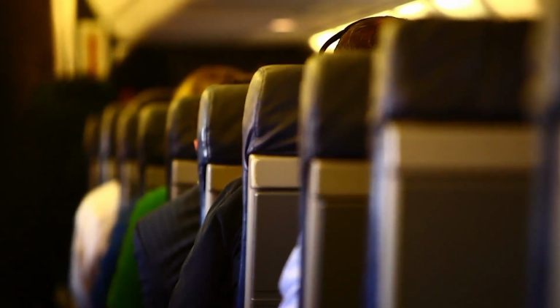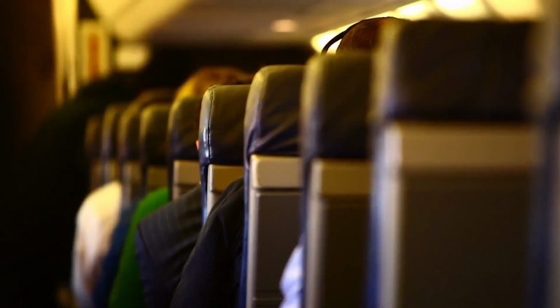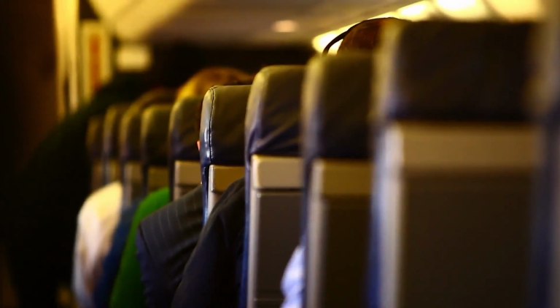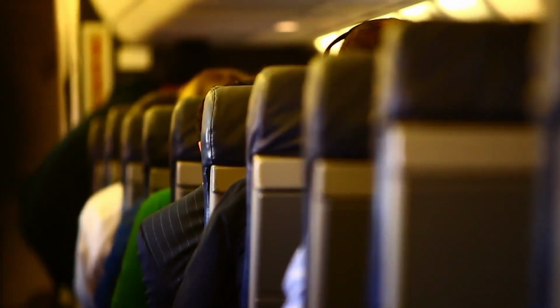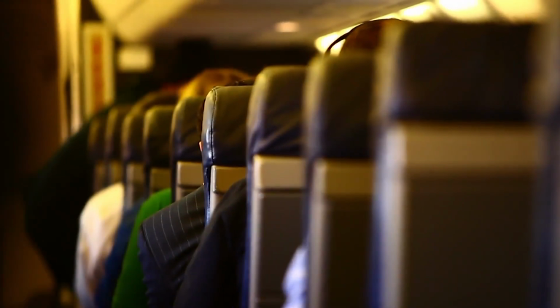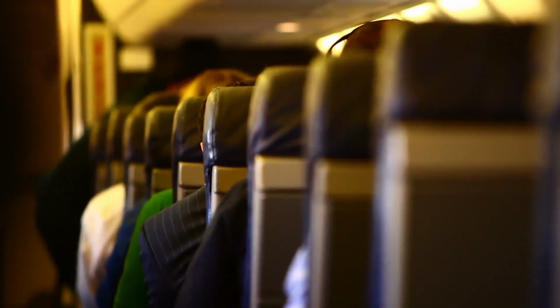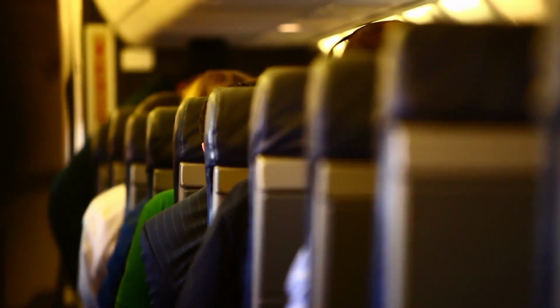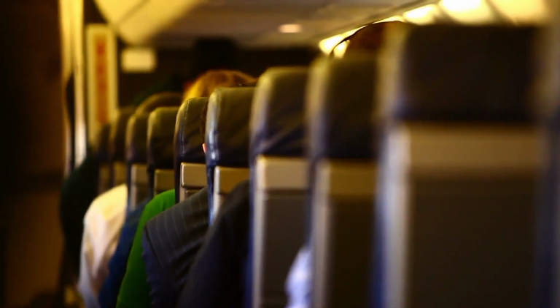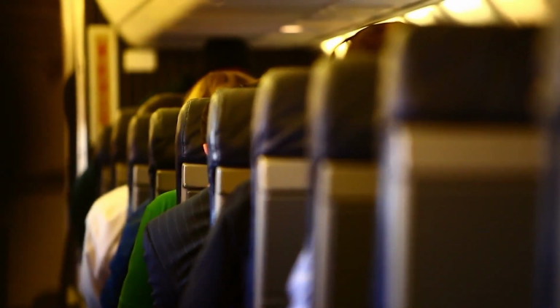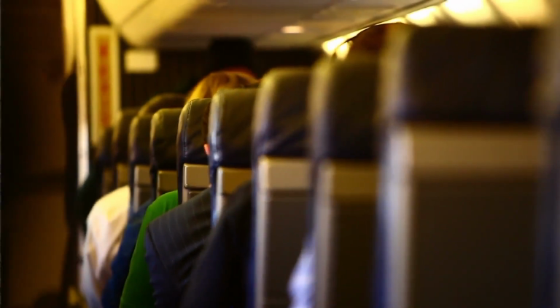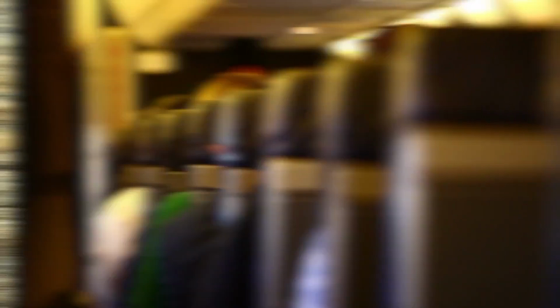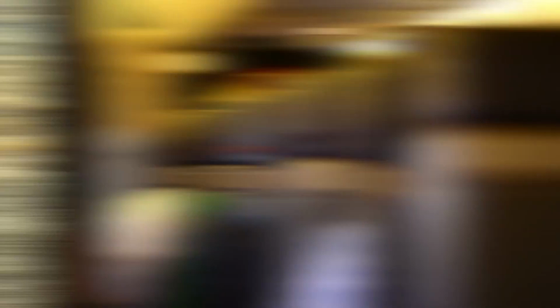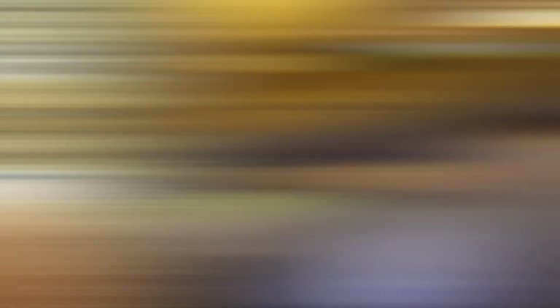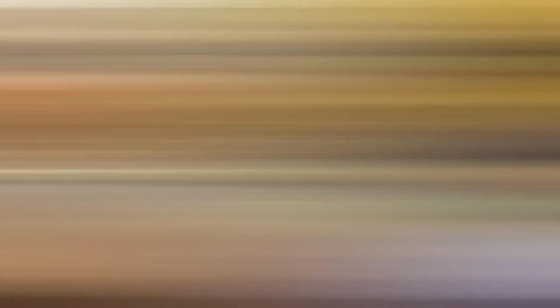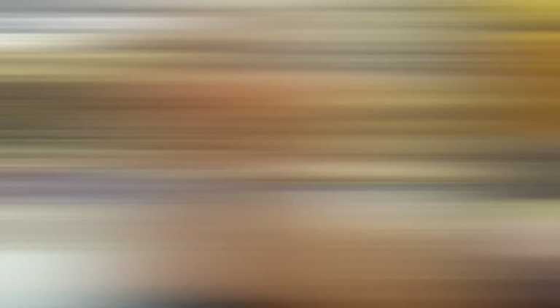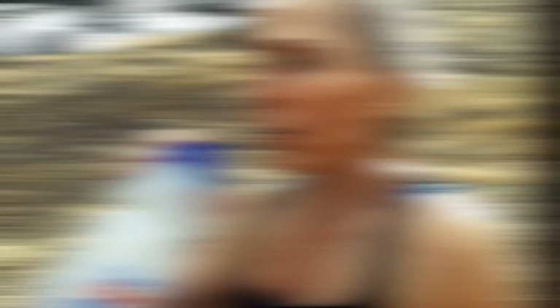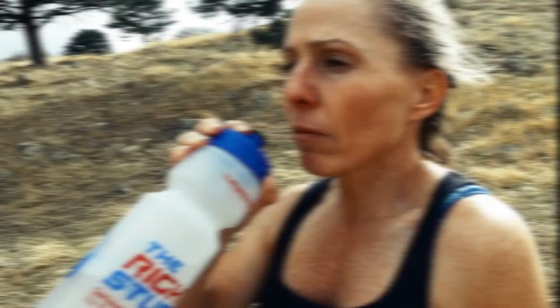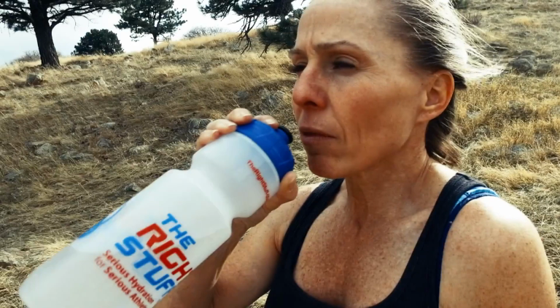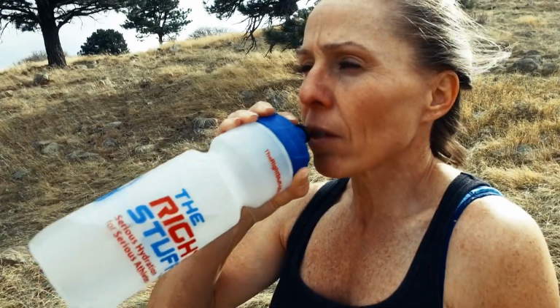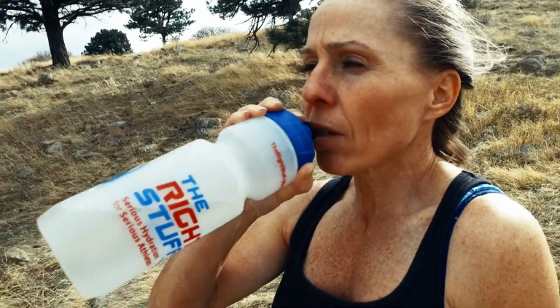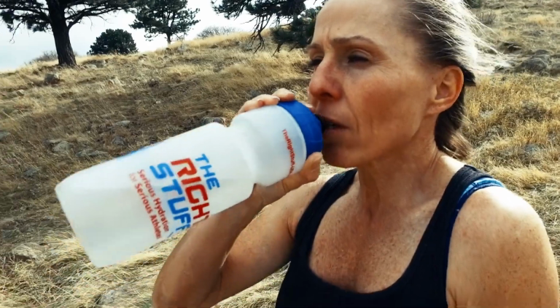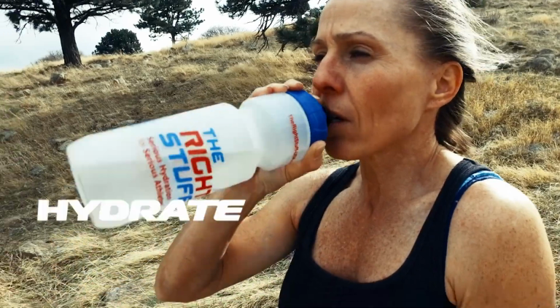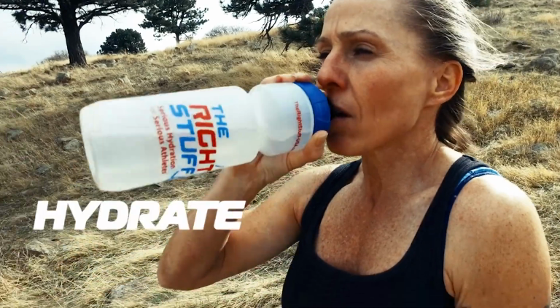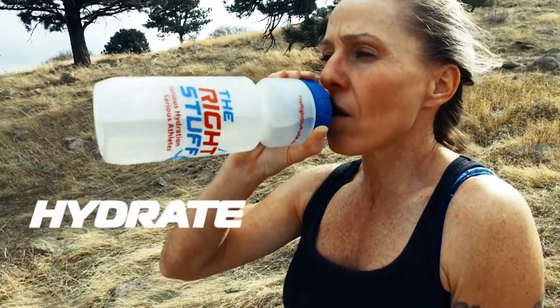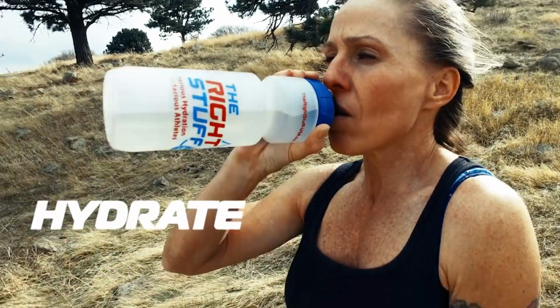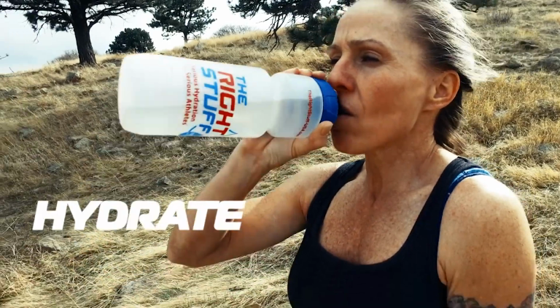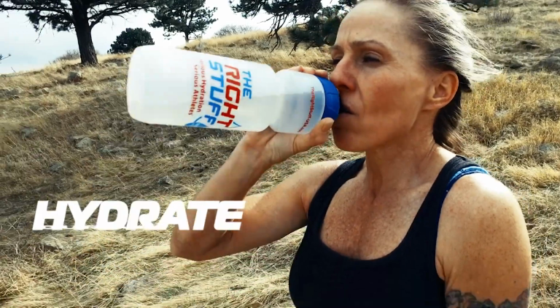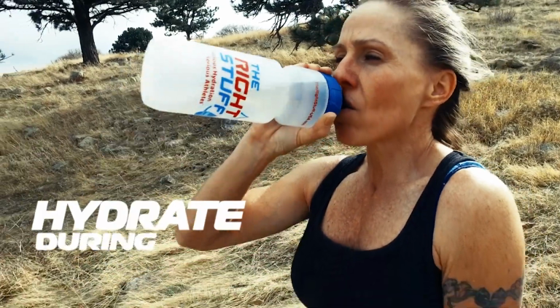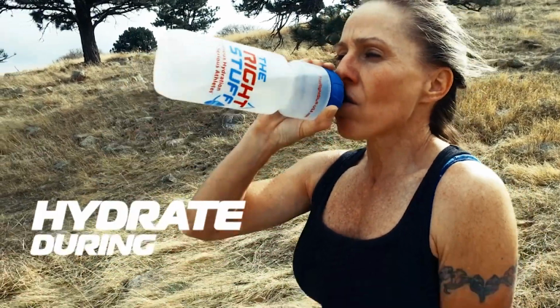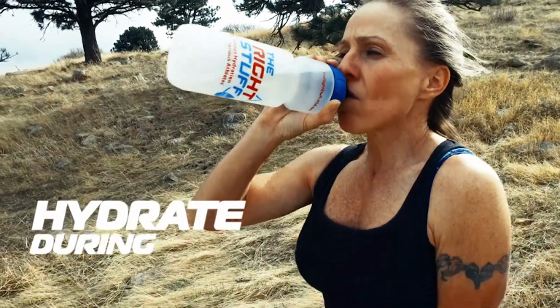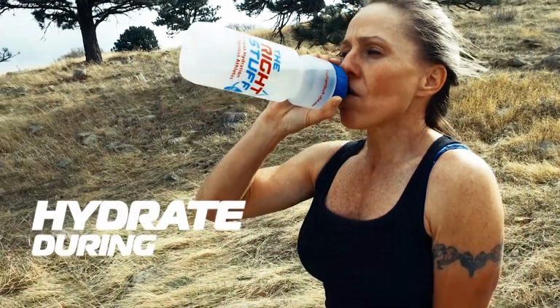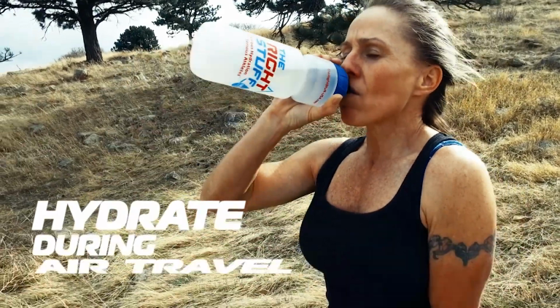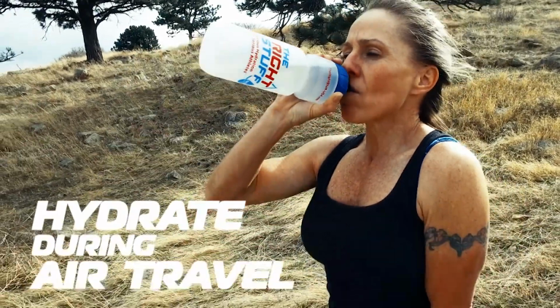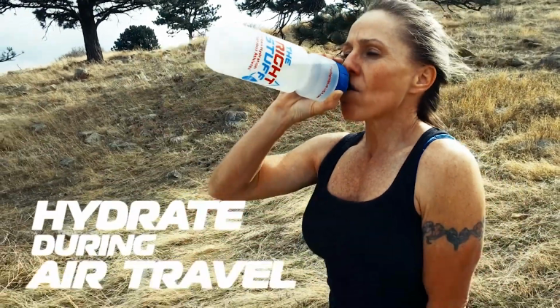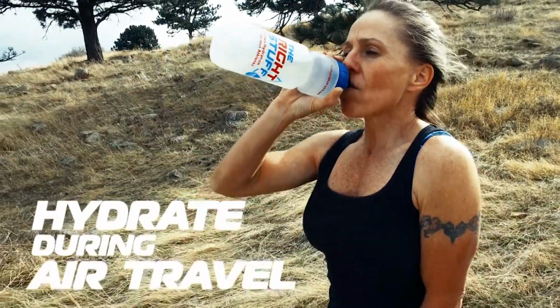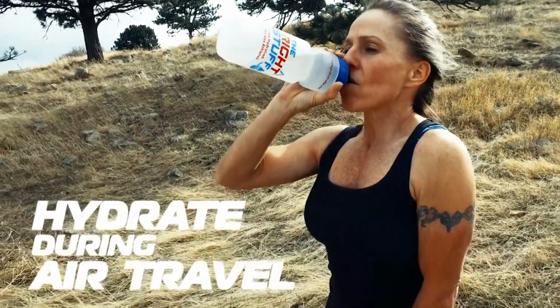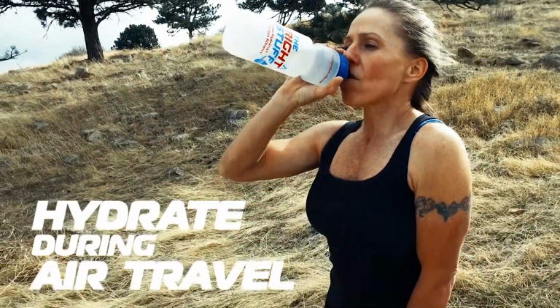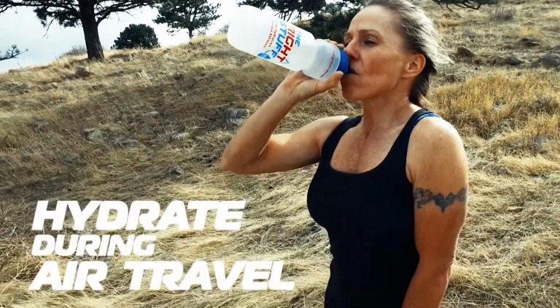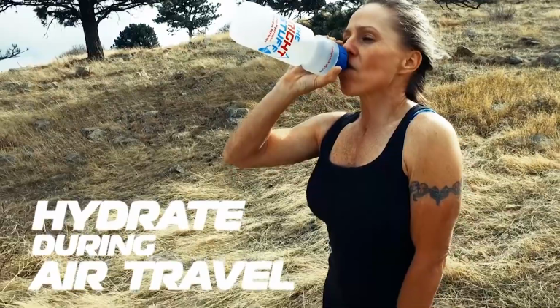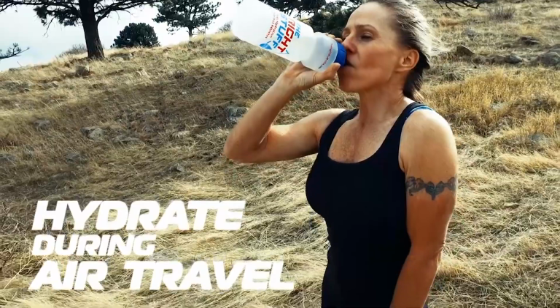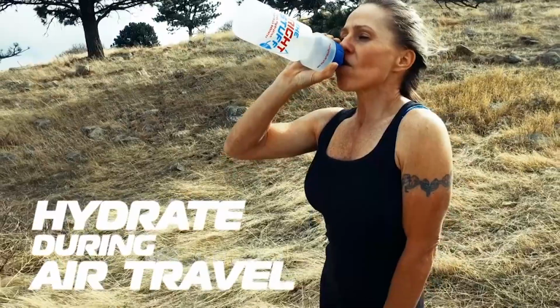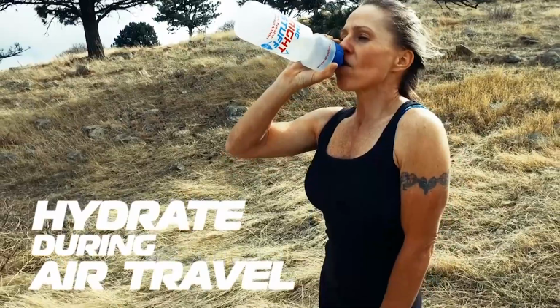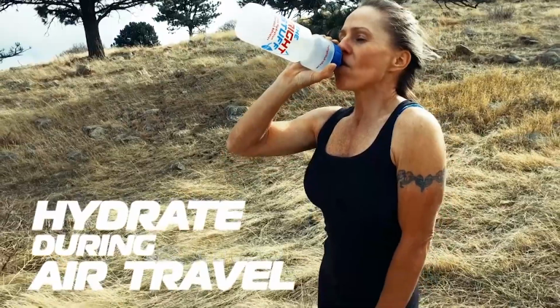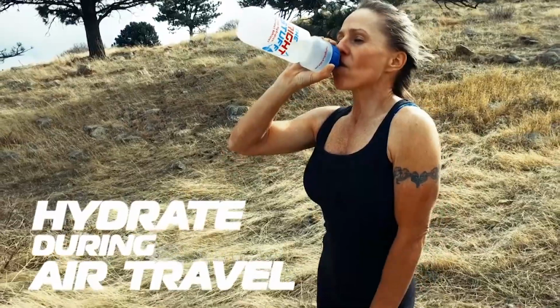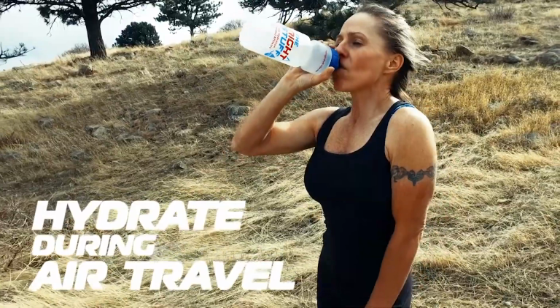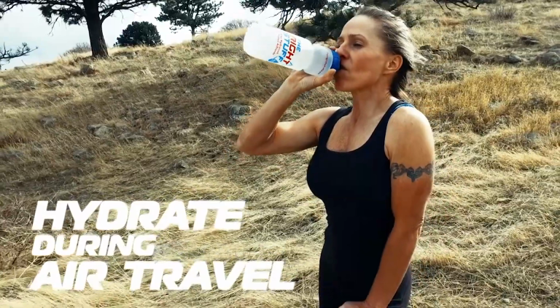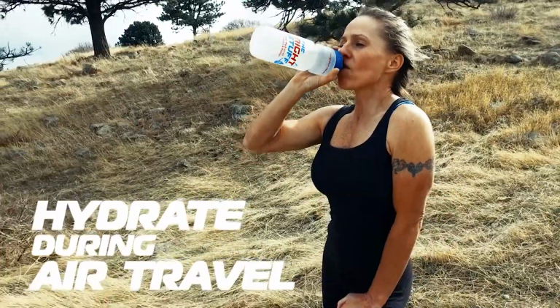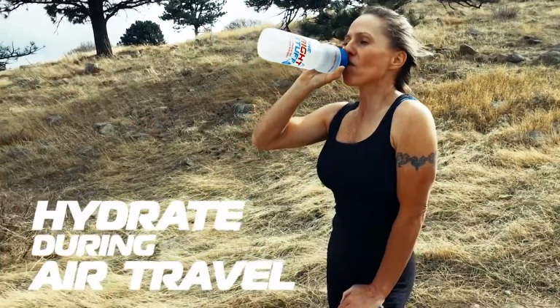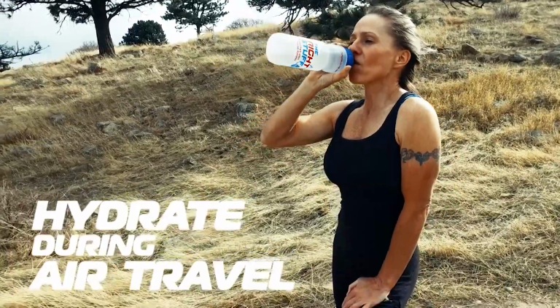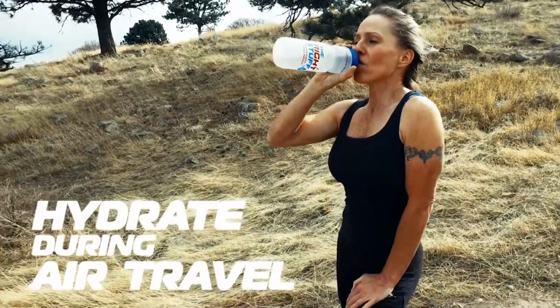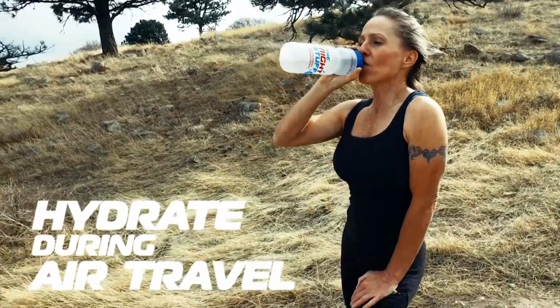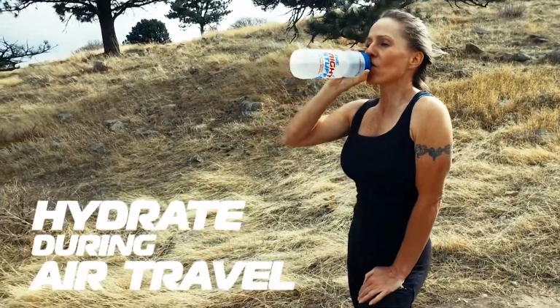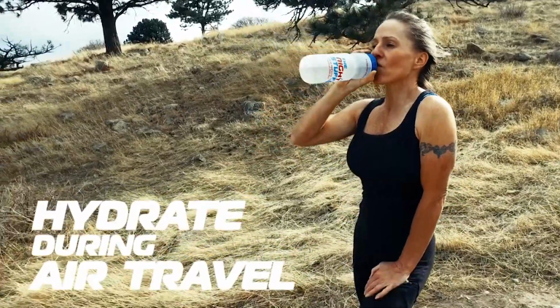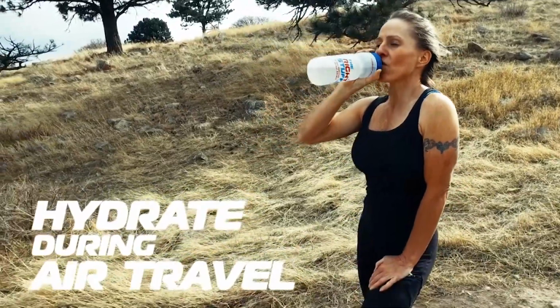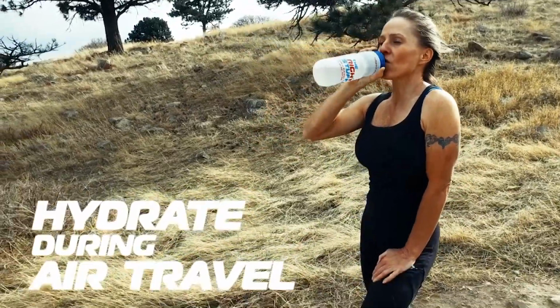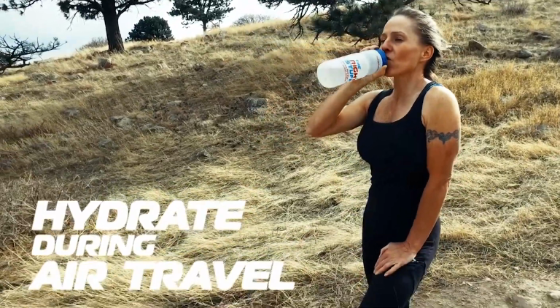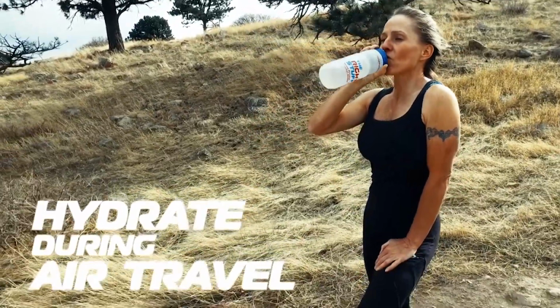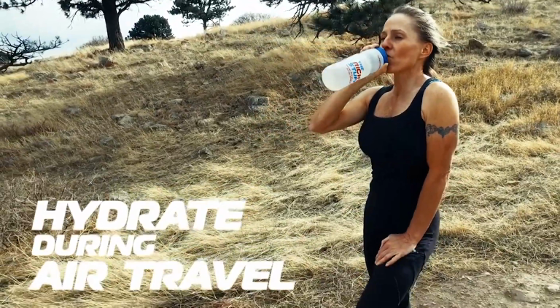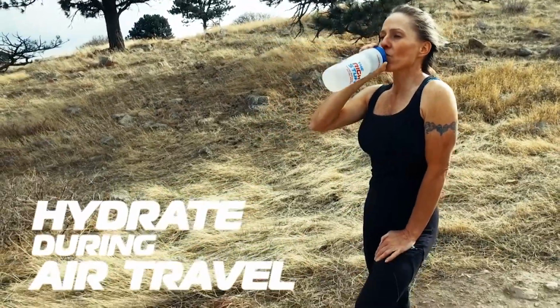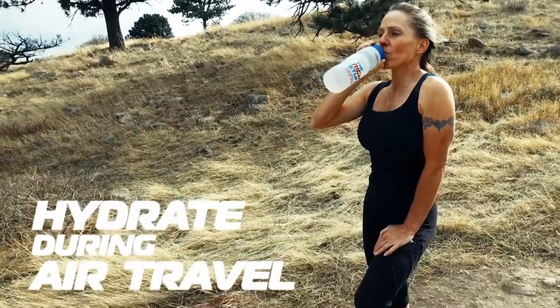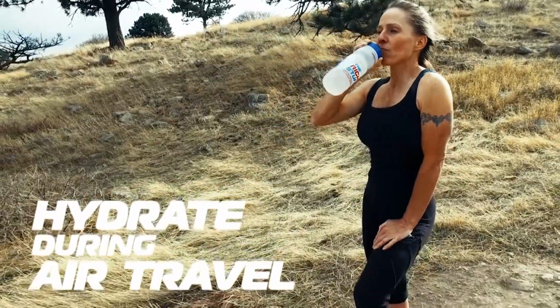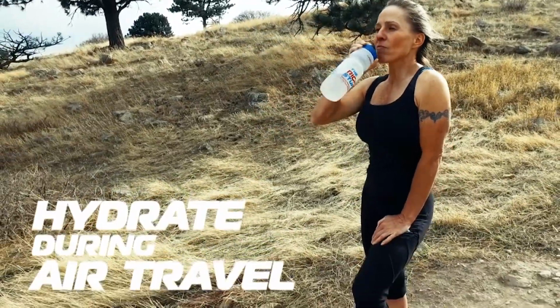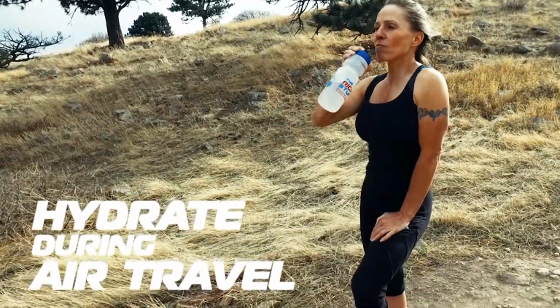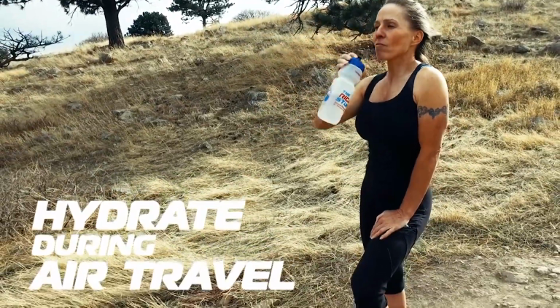We're encouraging them to hydrate as they're on the road, not just for rehydration purposes but for overall fueling purposes.